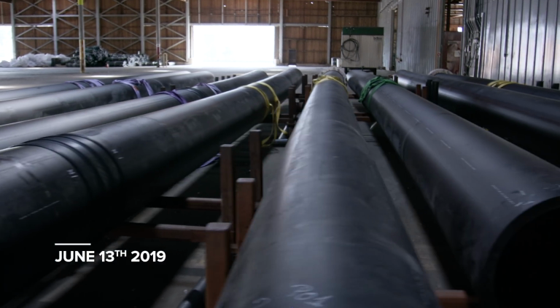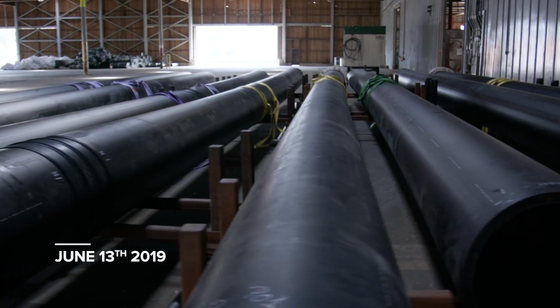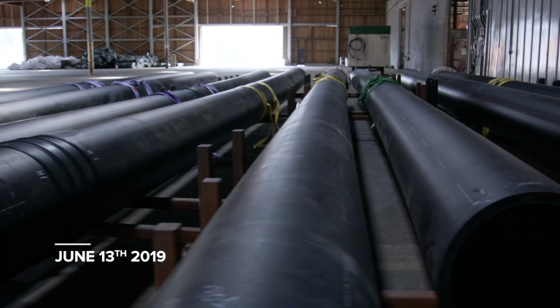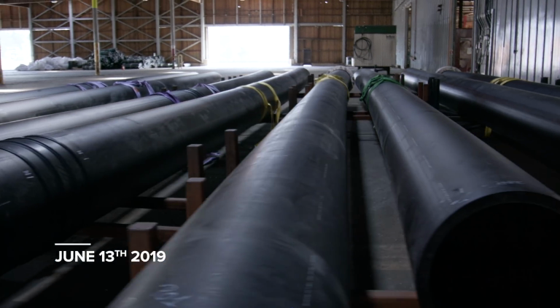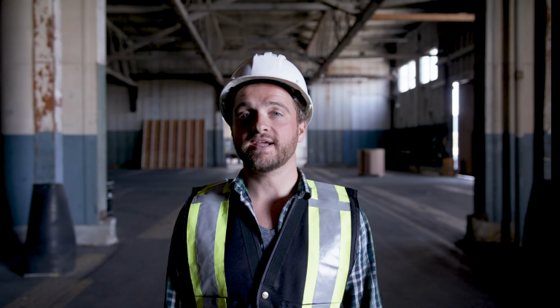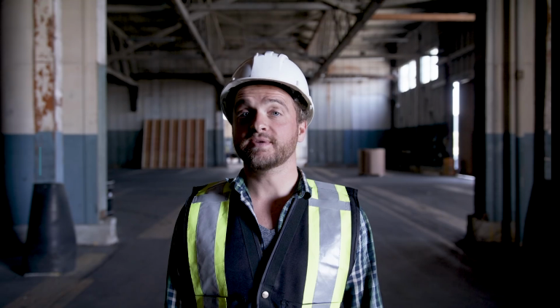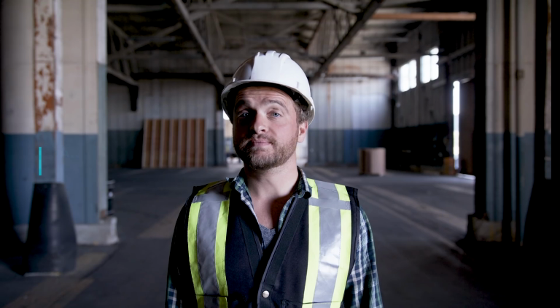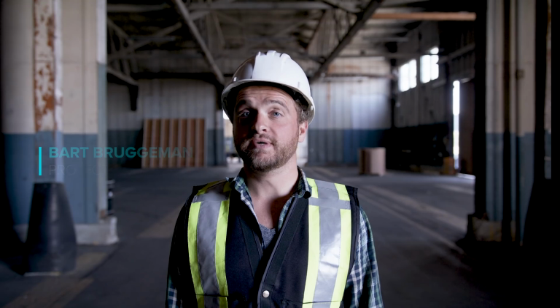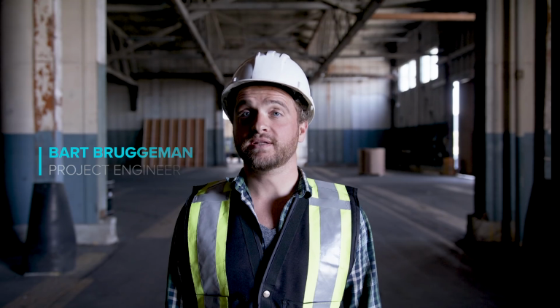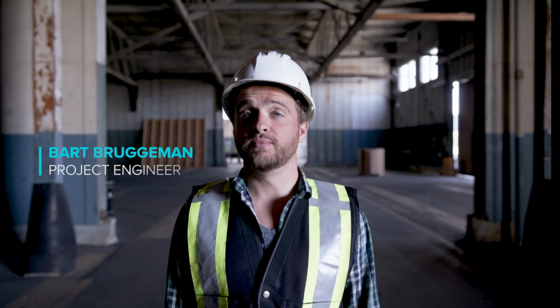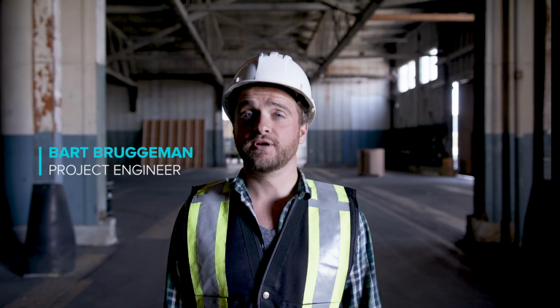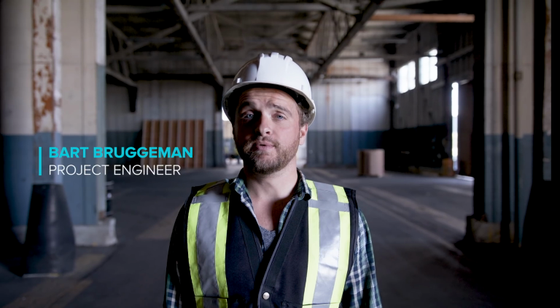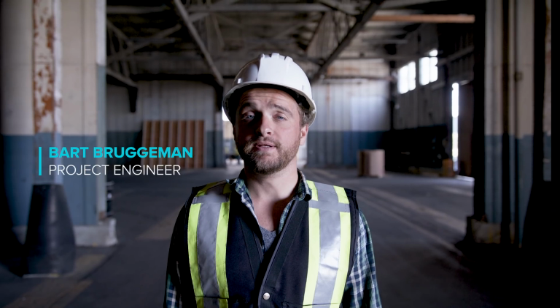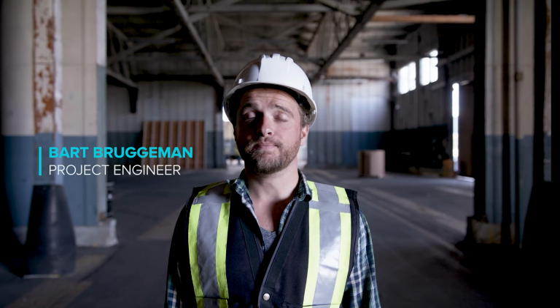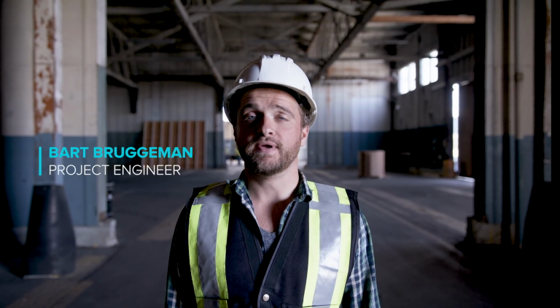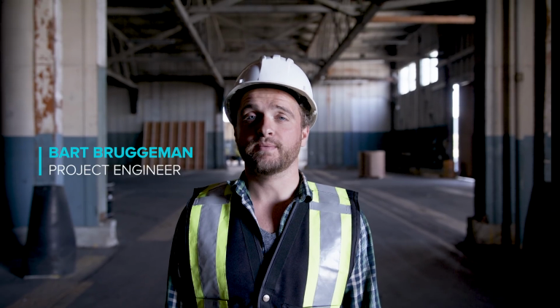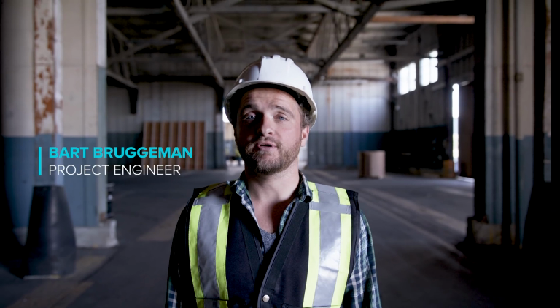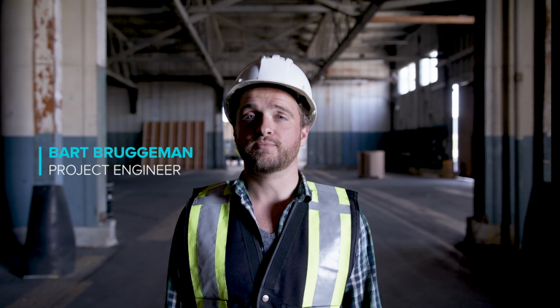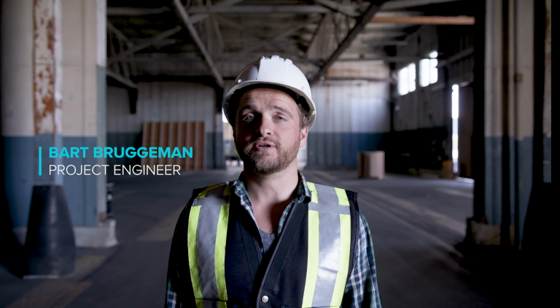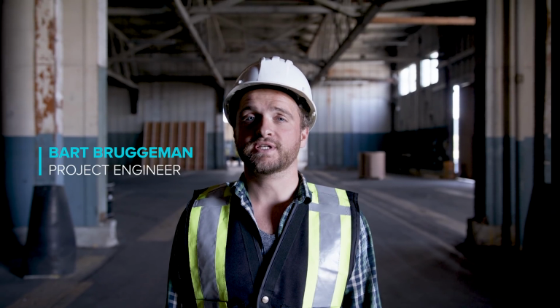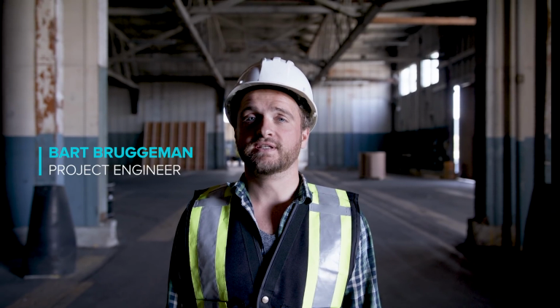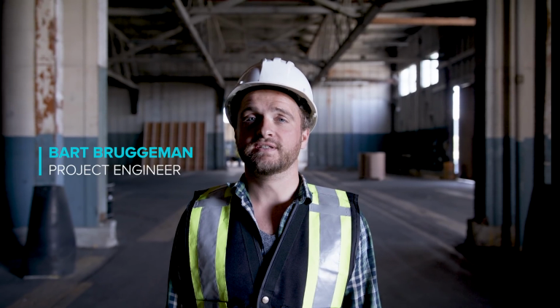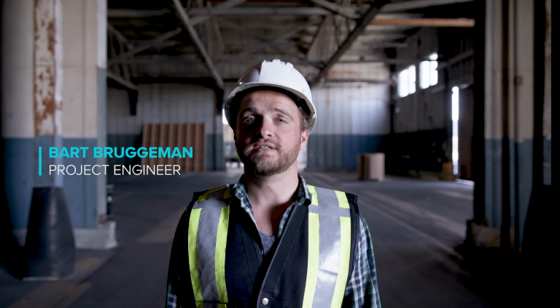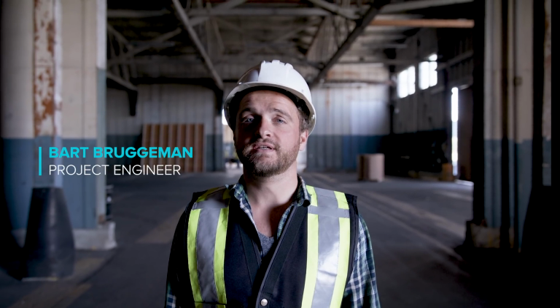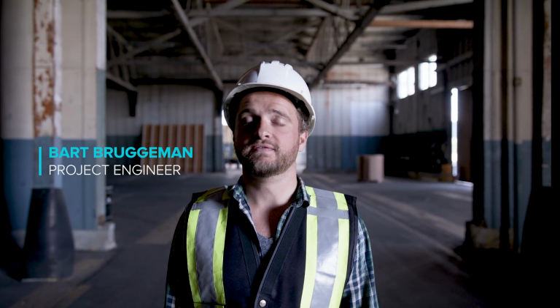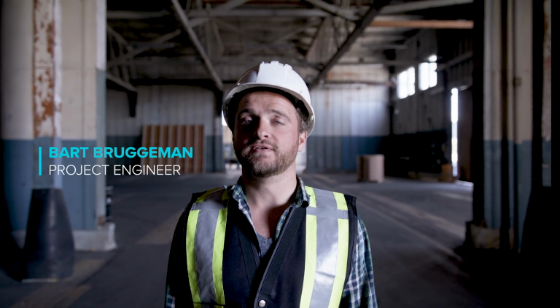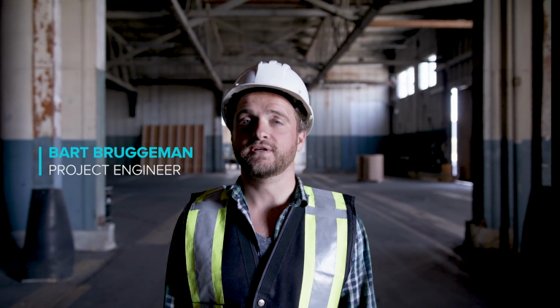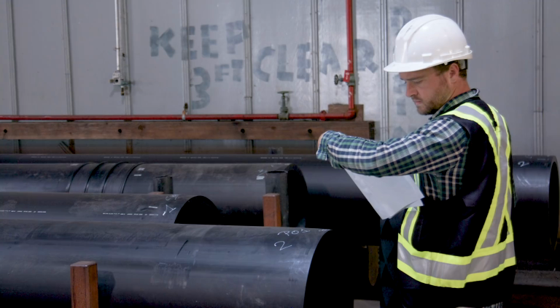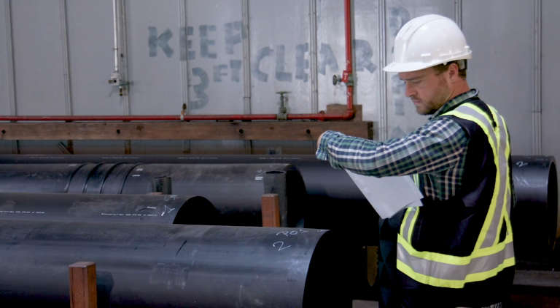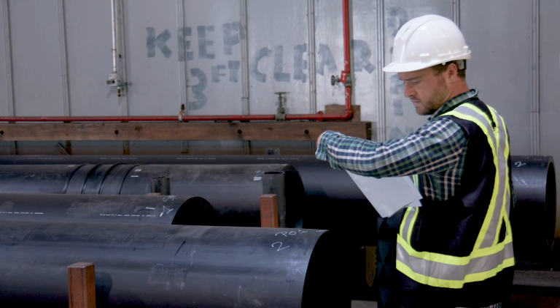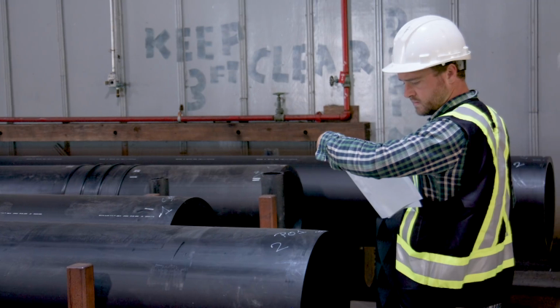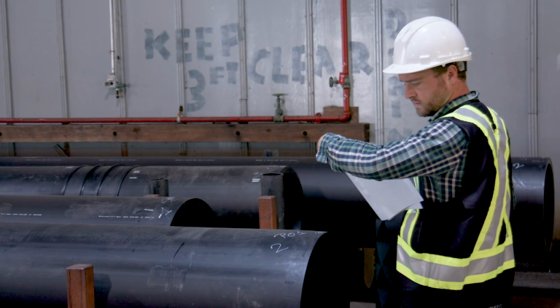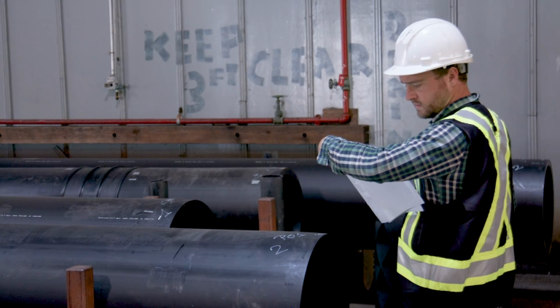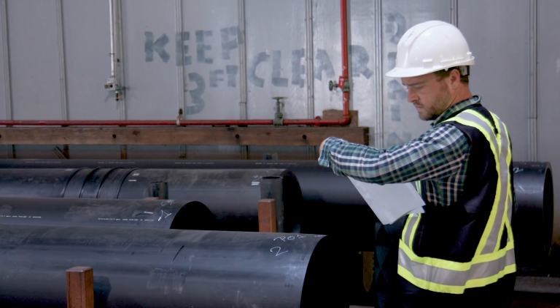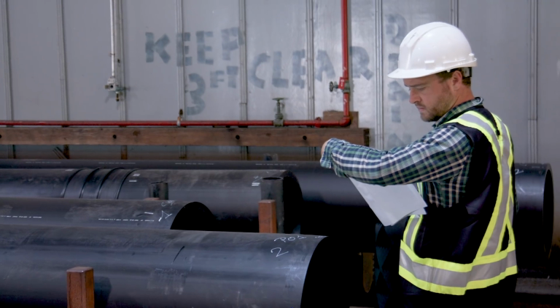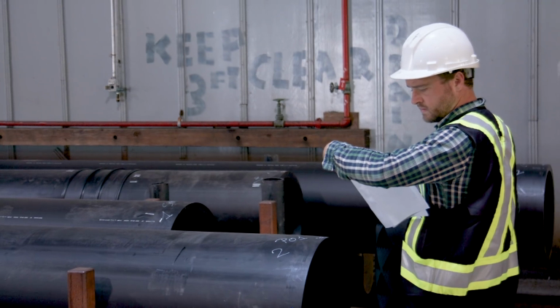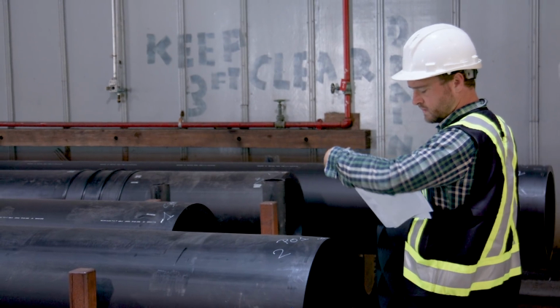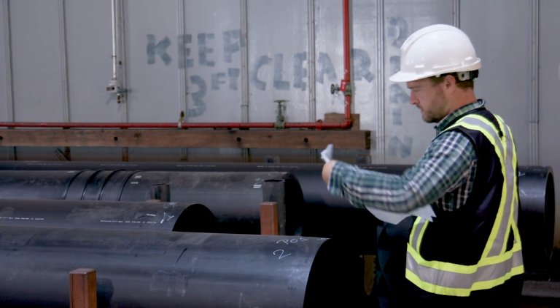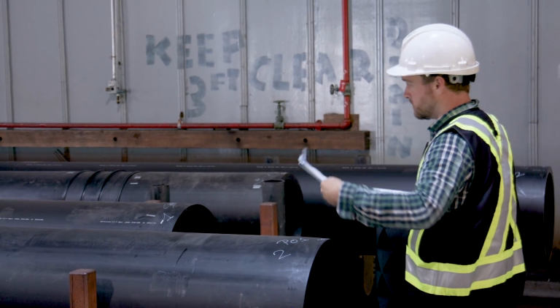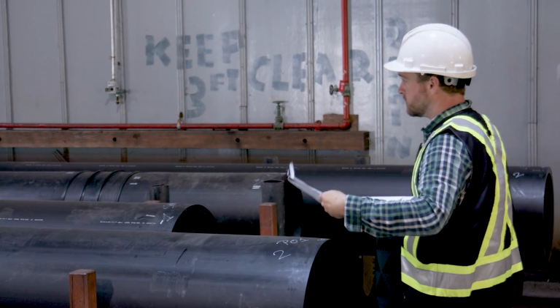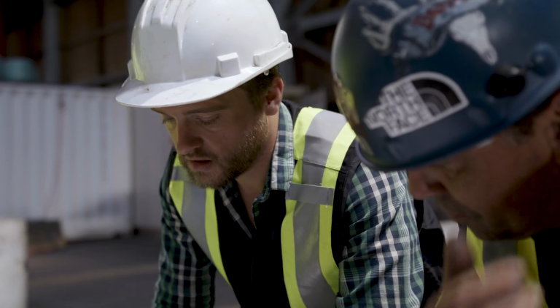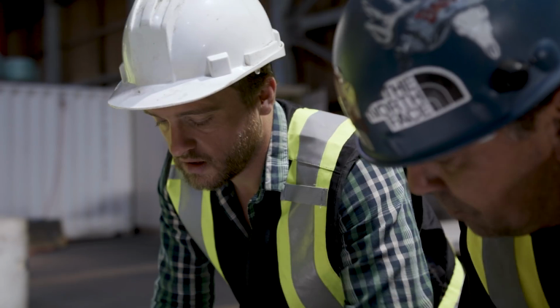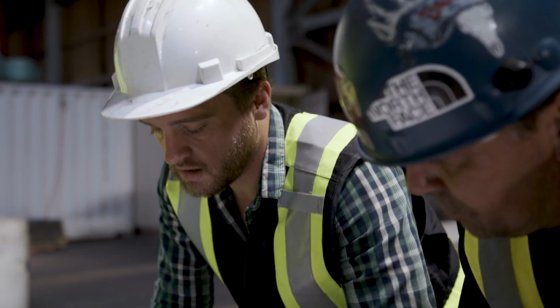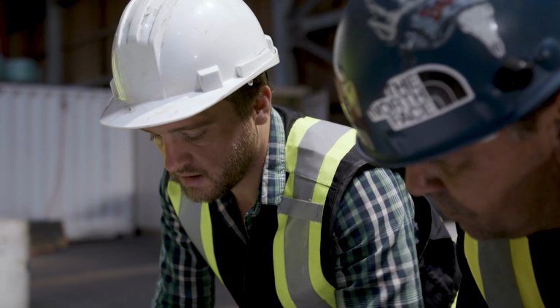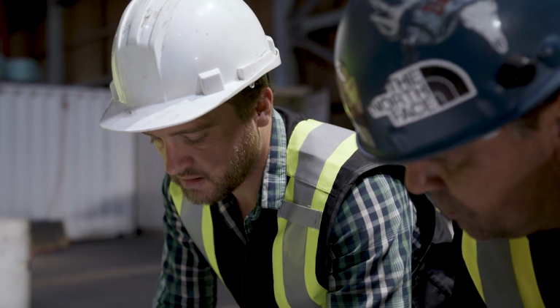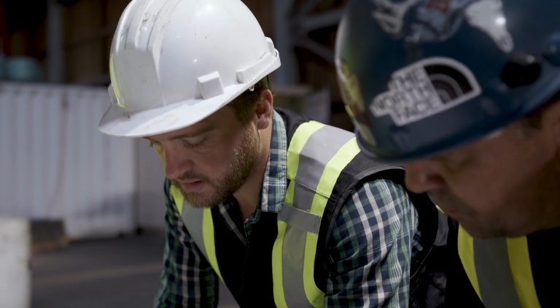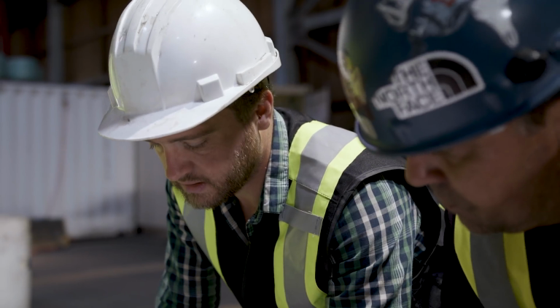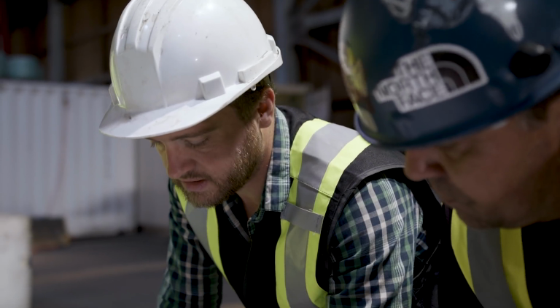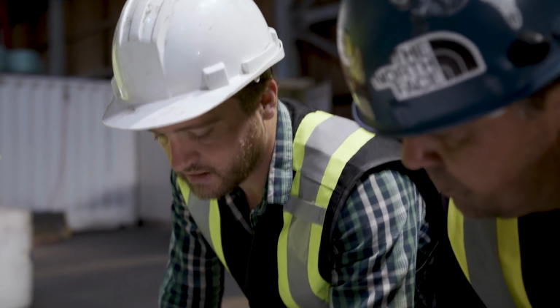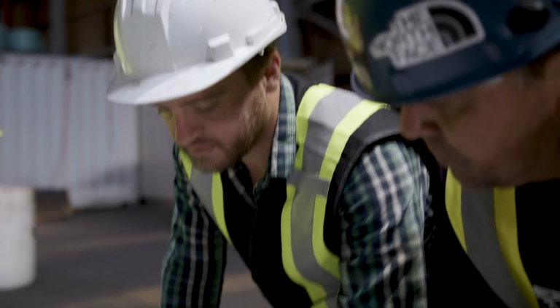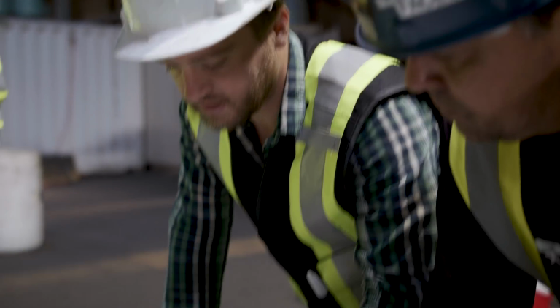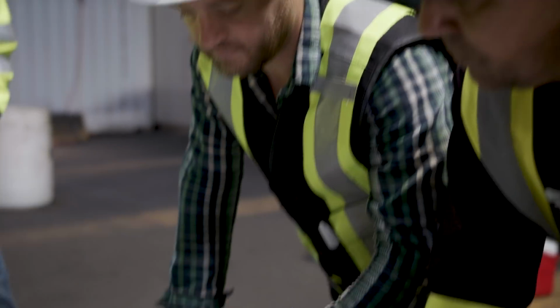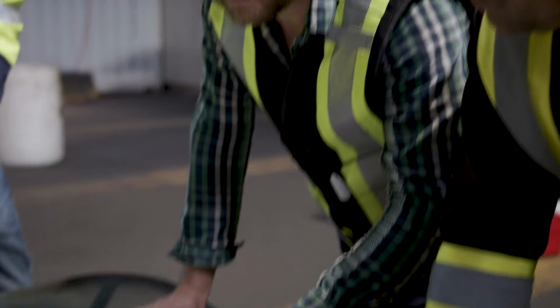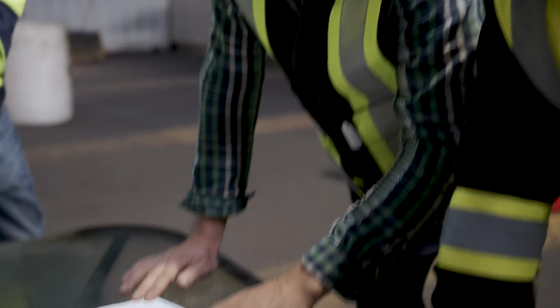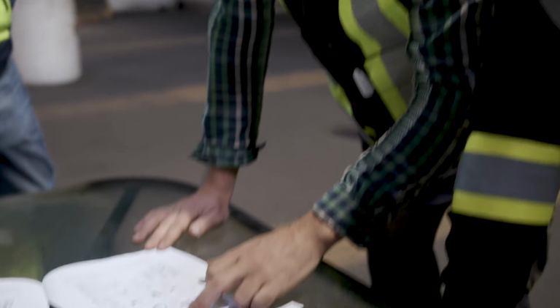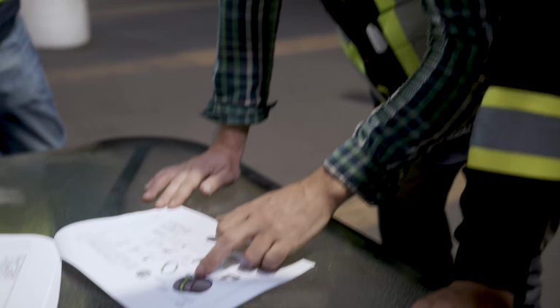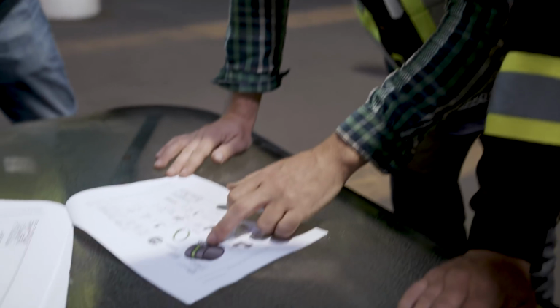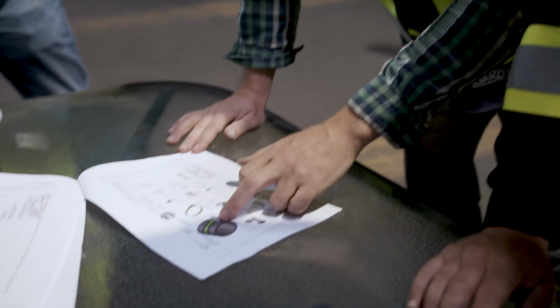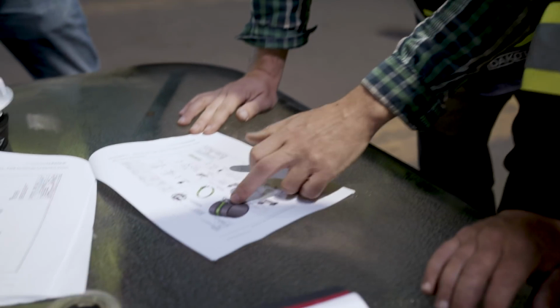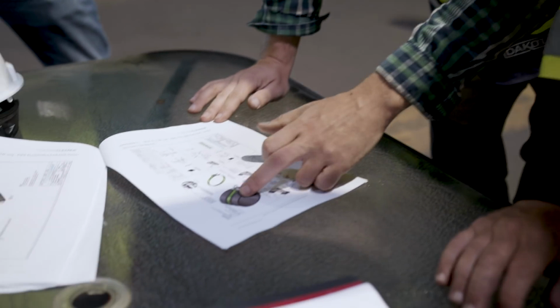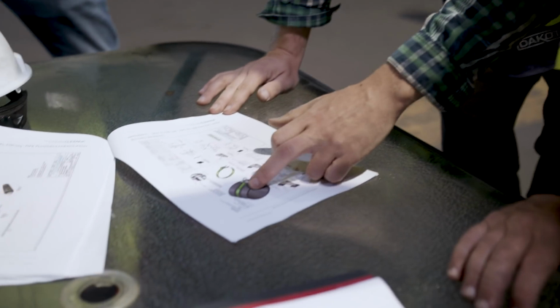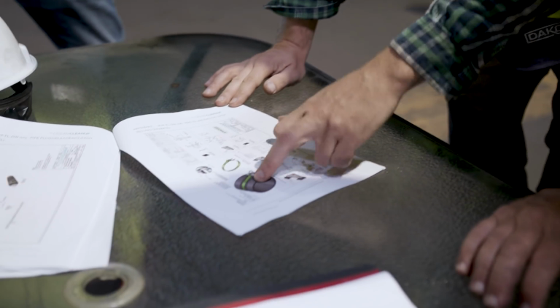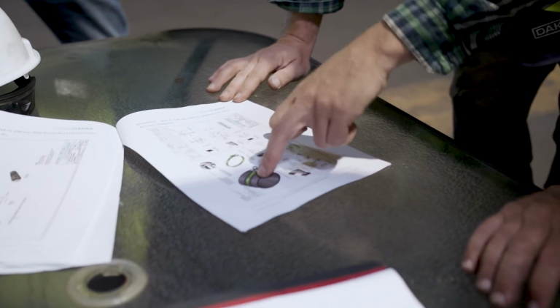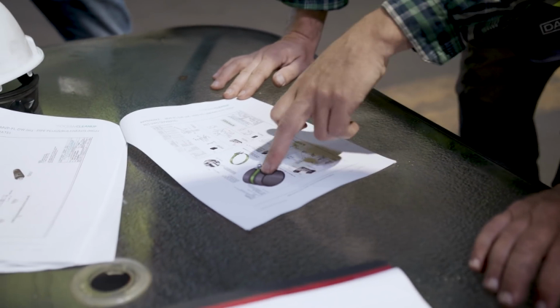My name is Bart Bruggemann. I'm a project engineer for the Ocean Cleanup, and I'm here now to make sure that everything goes according to plan.